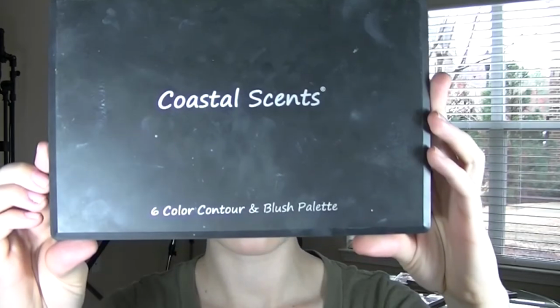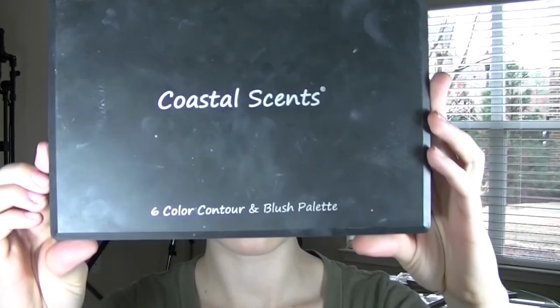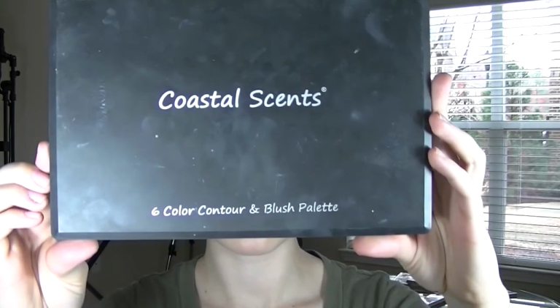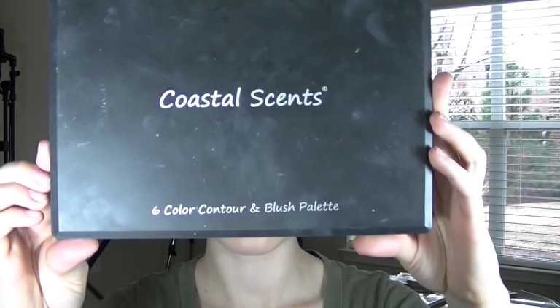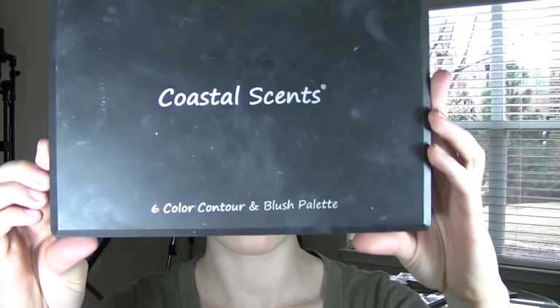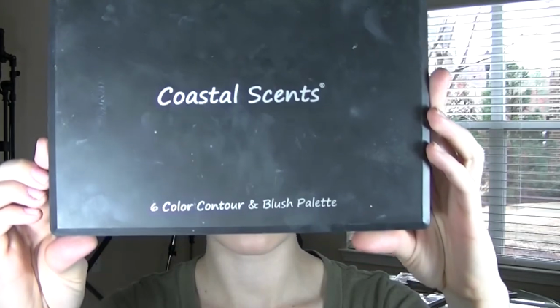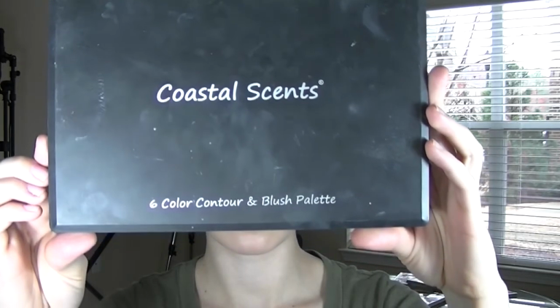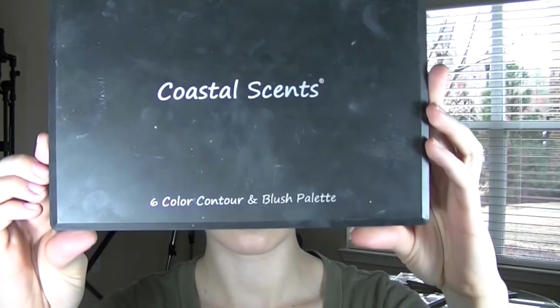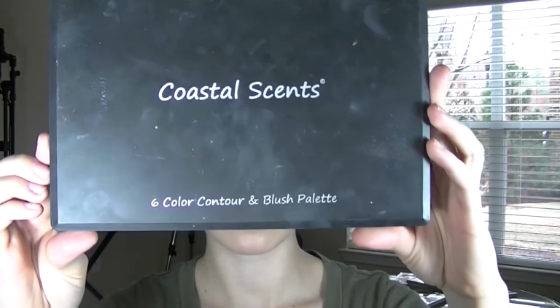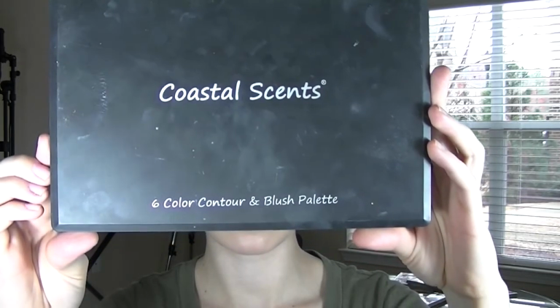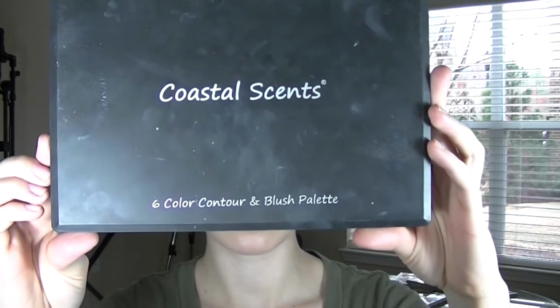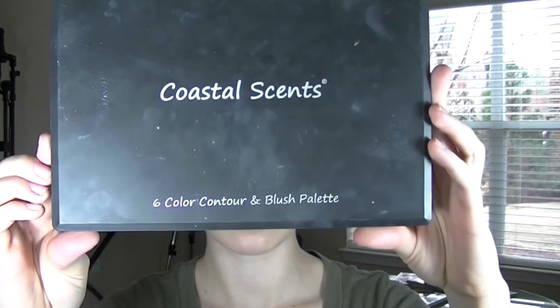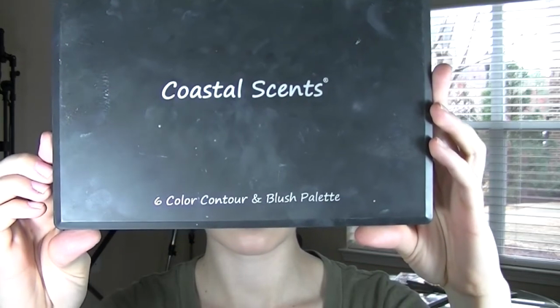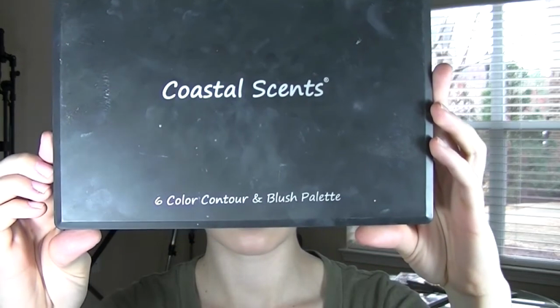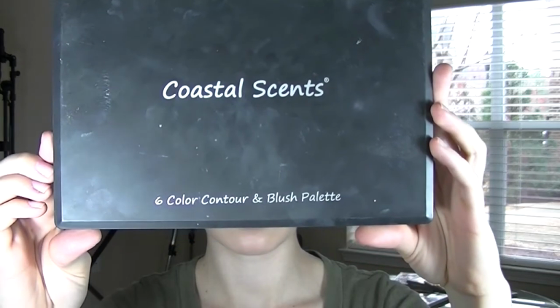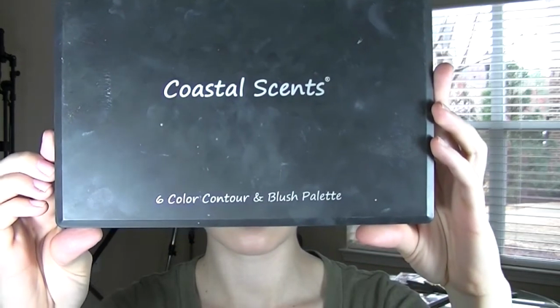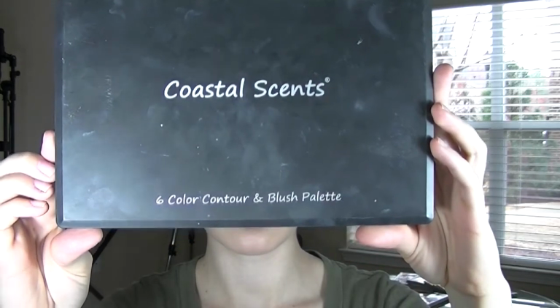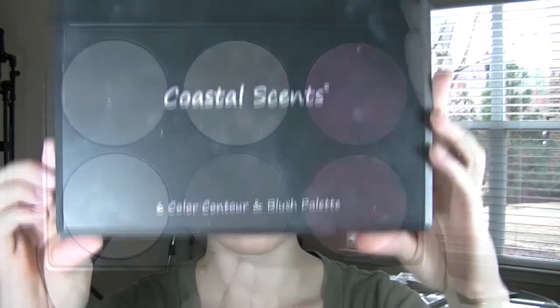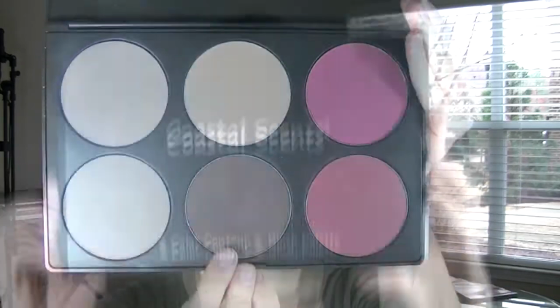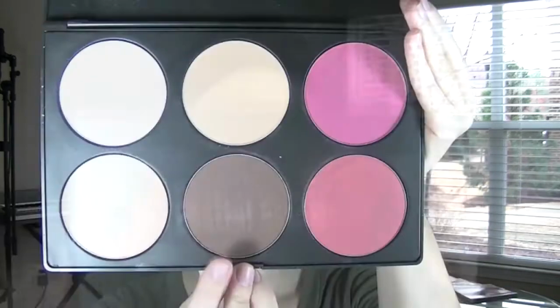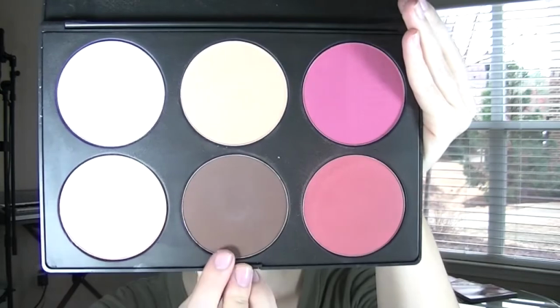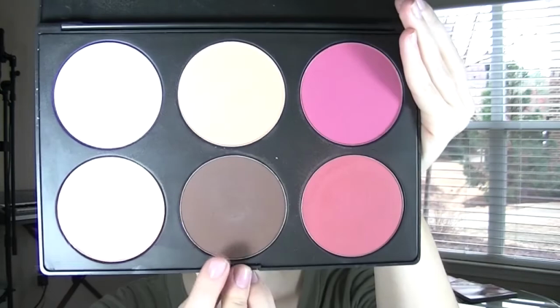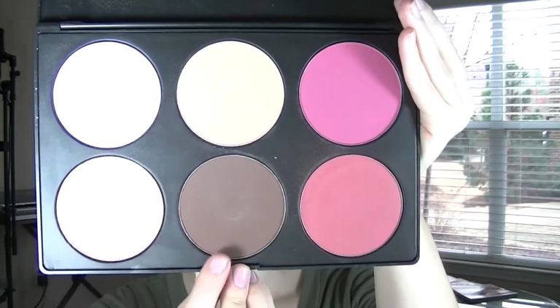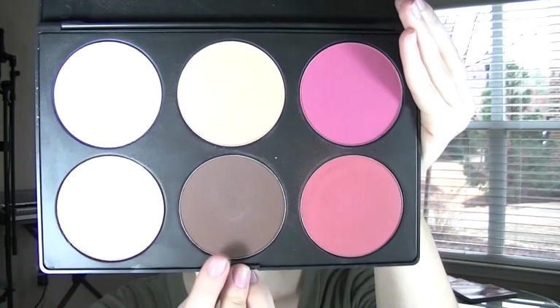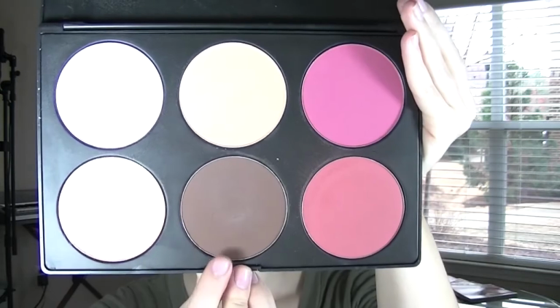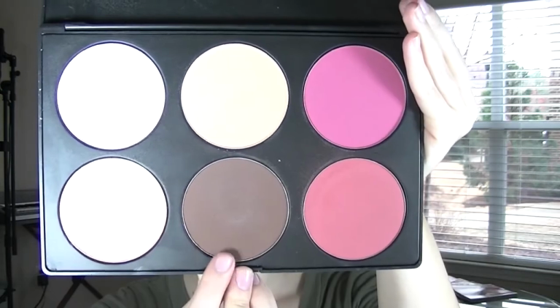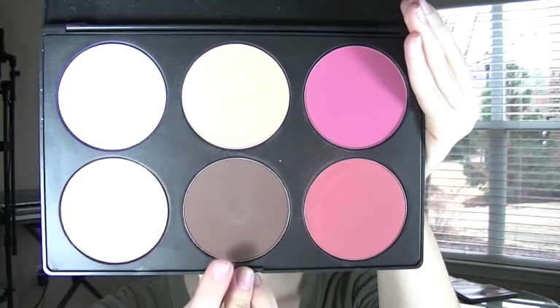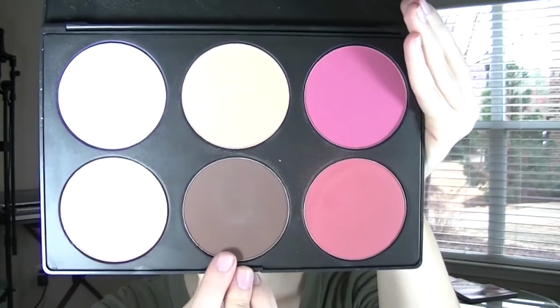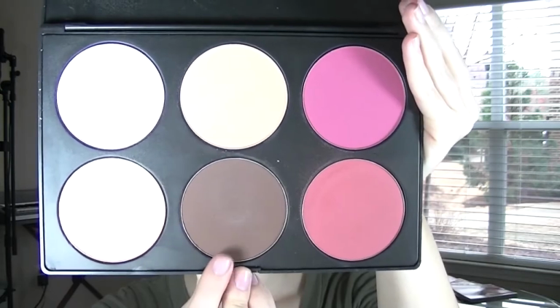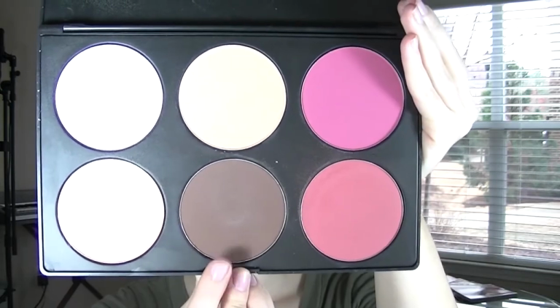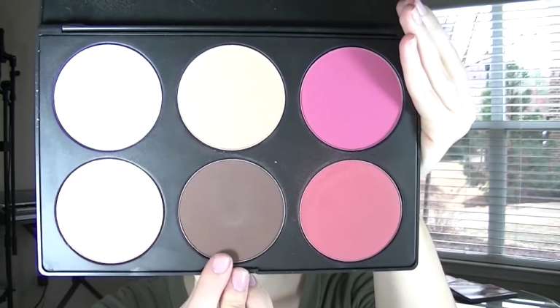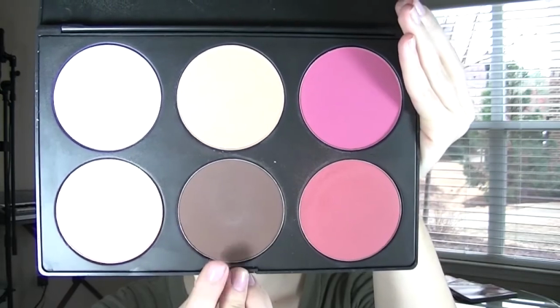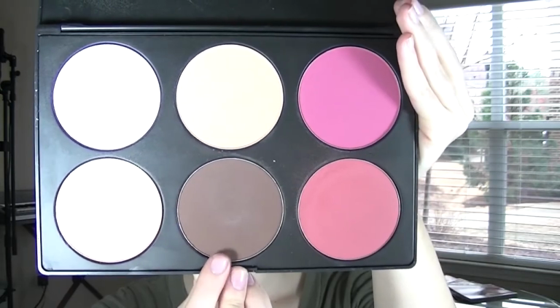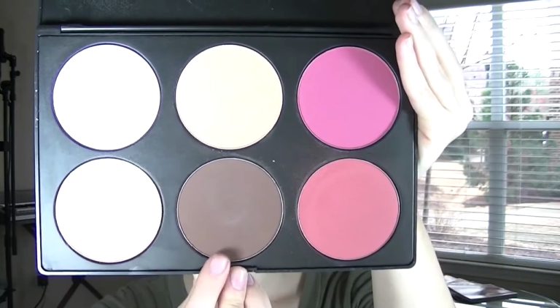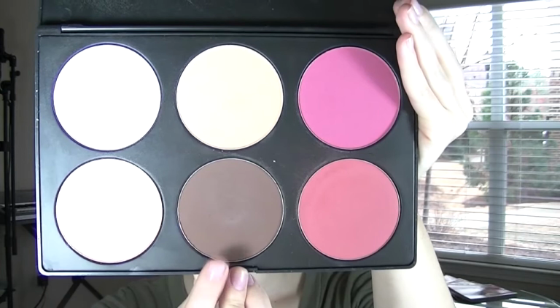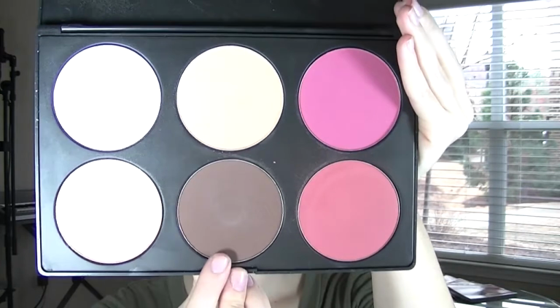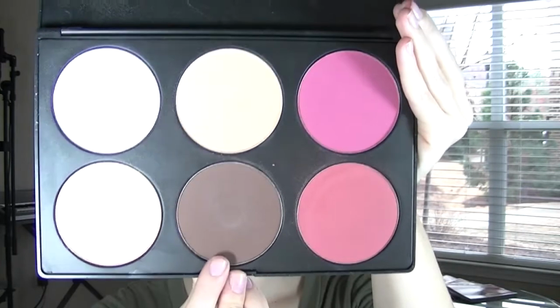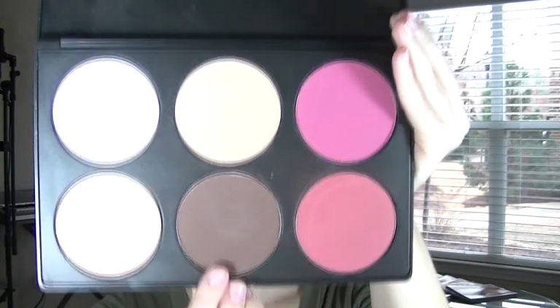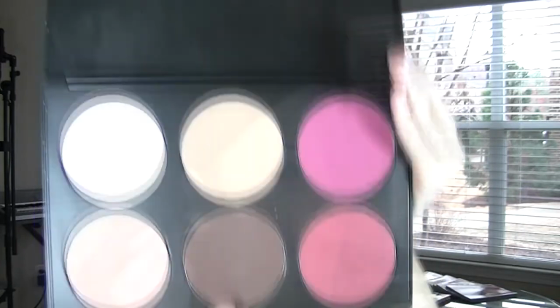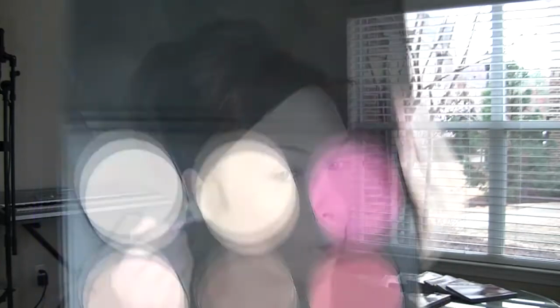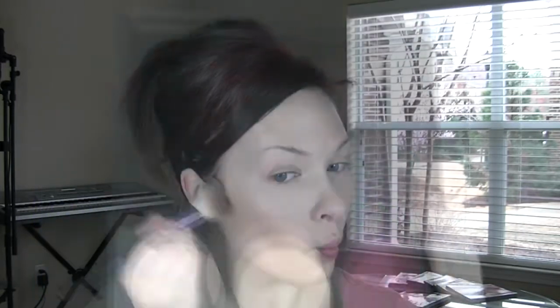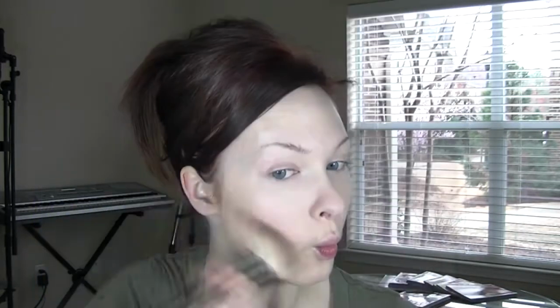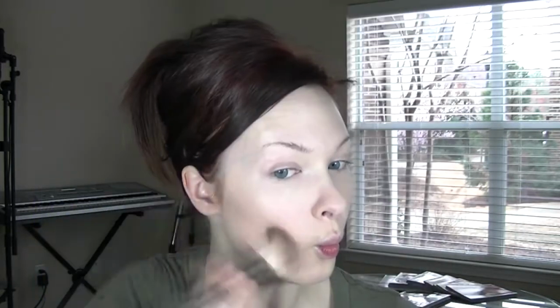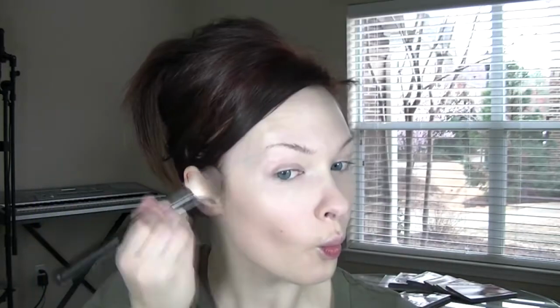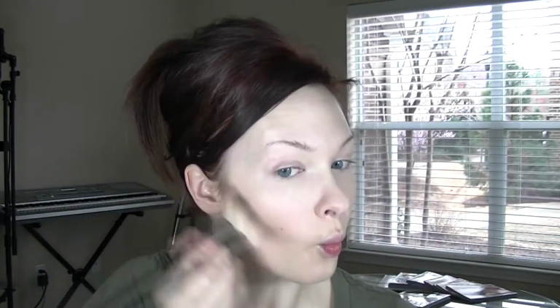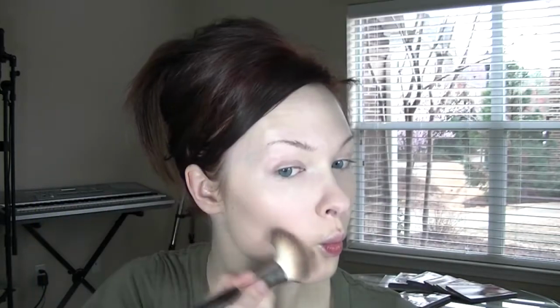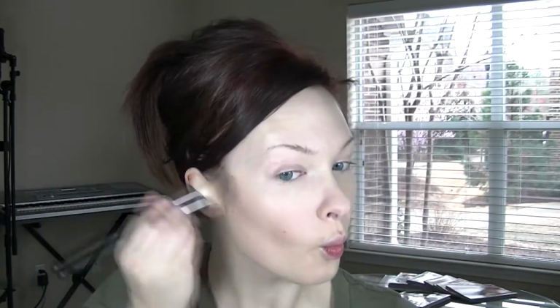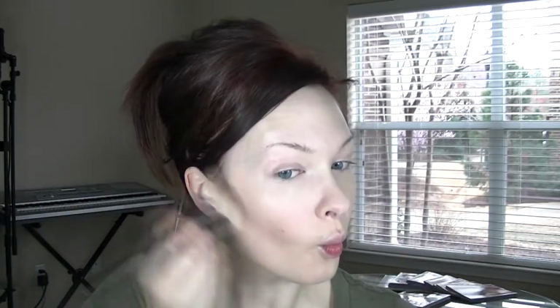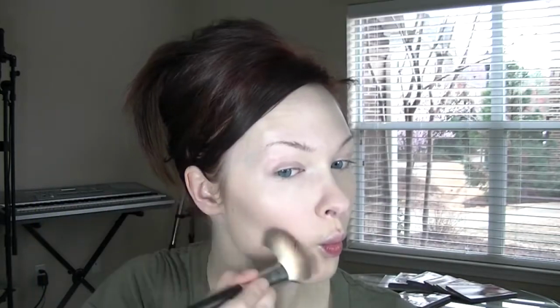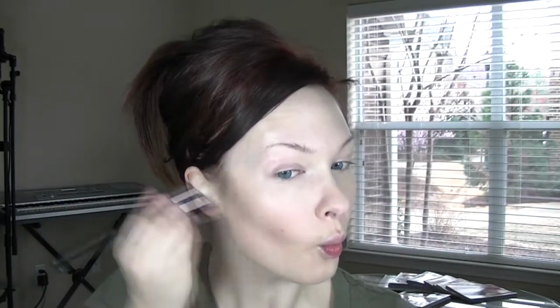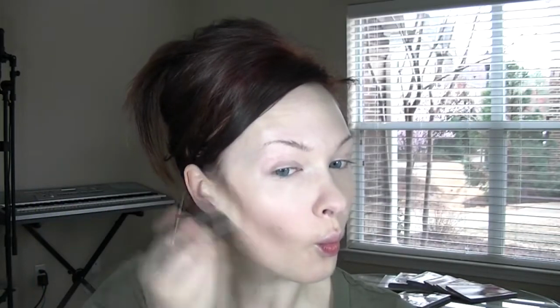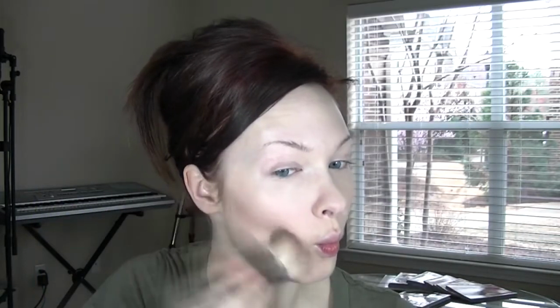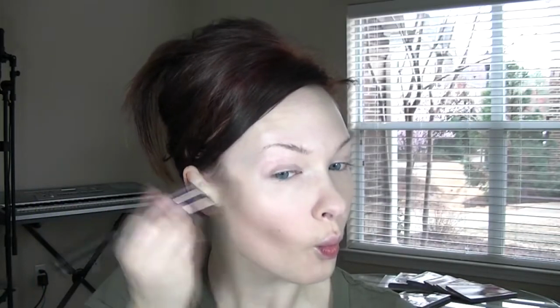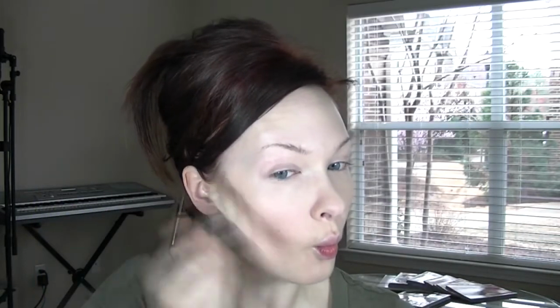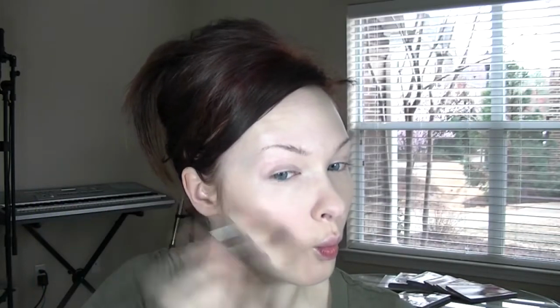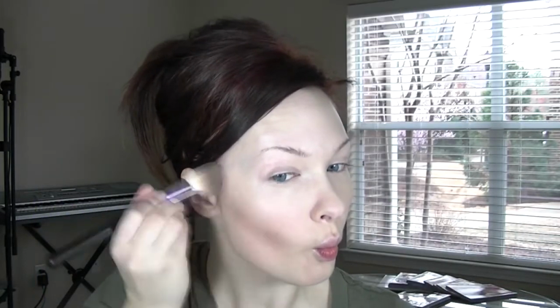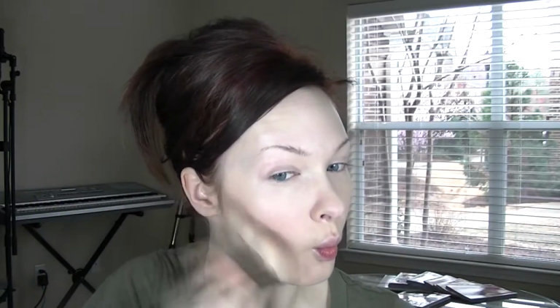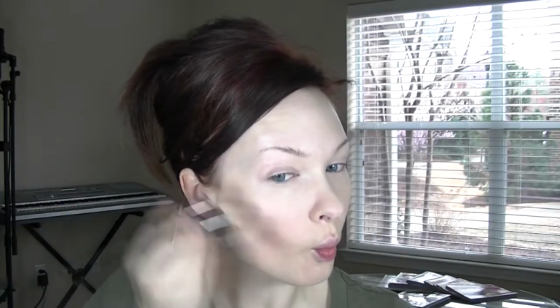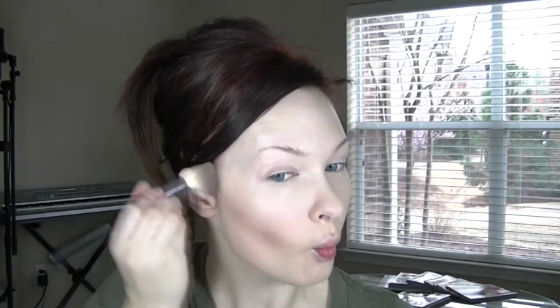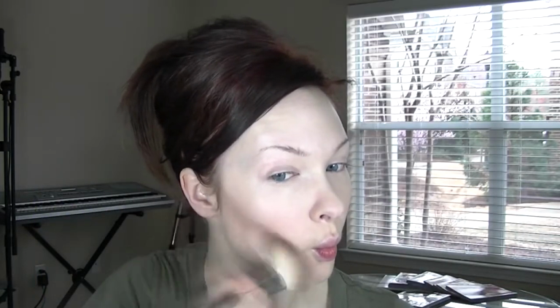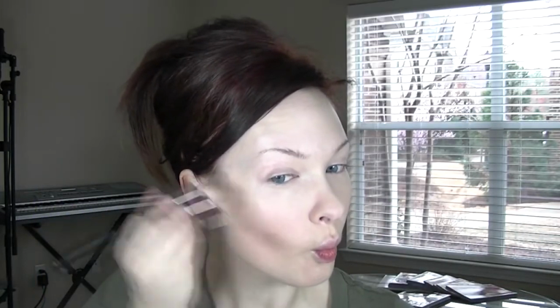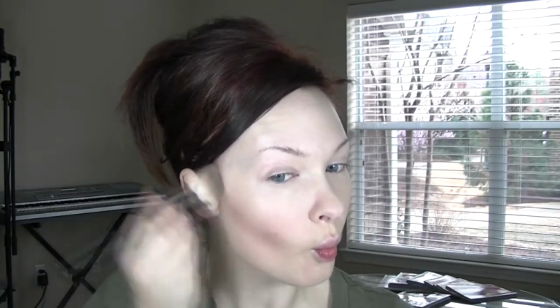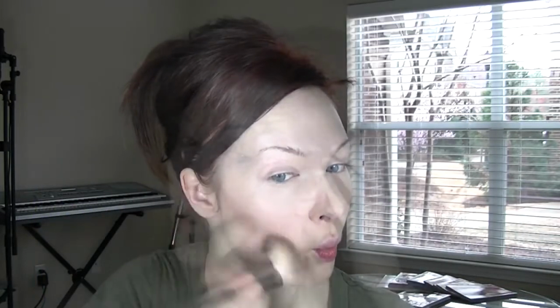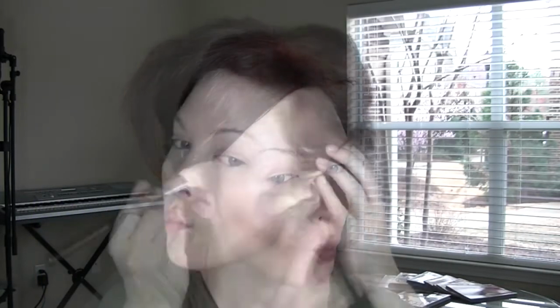Because my skin tone is so very fair, I like to use contouring and blush to bring some color into my face.